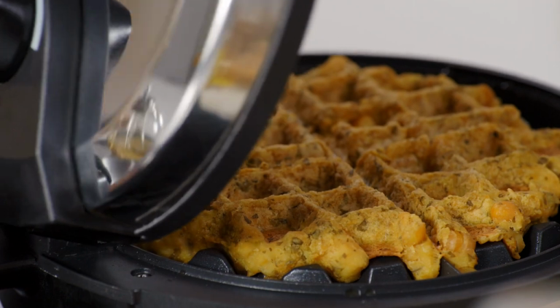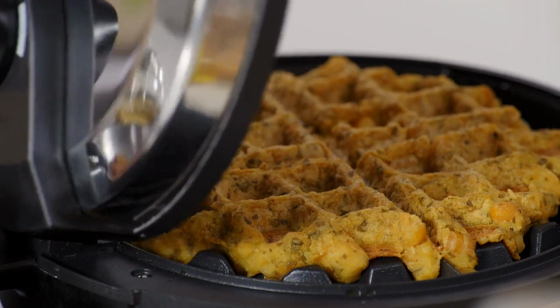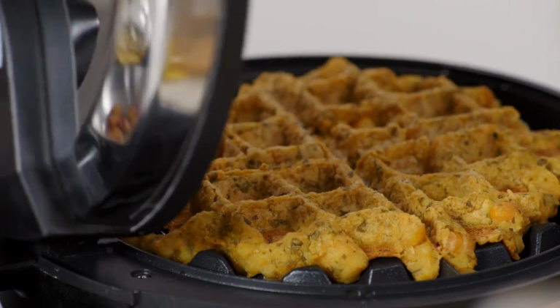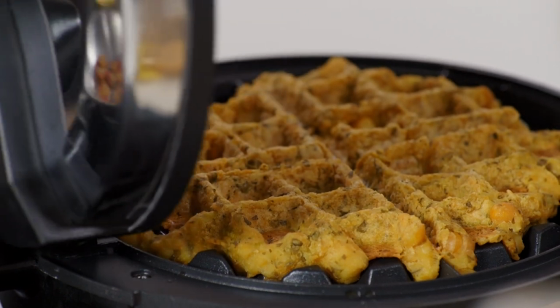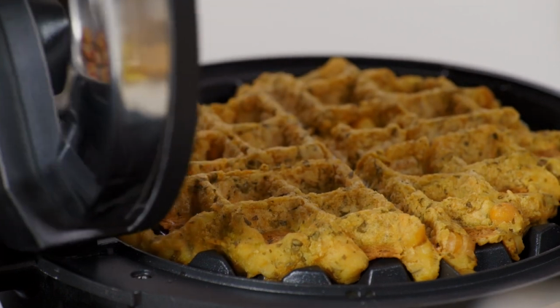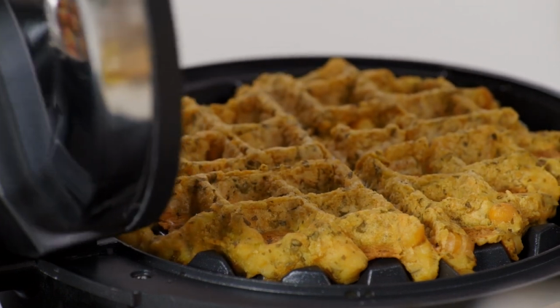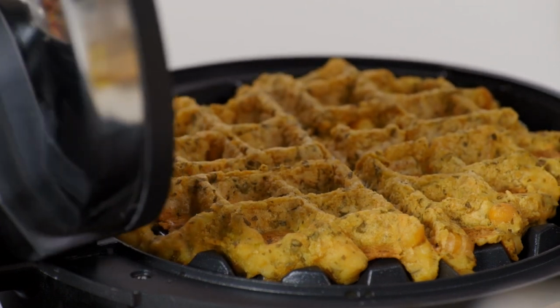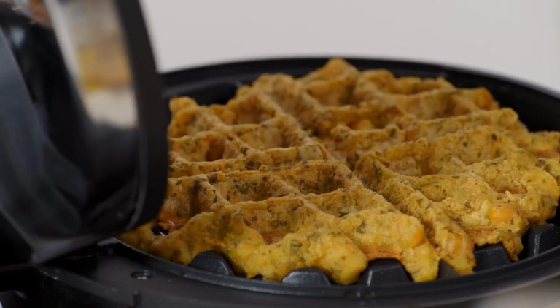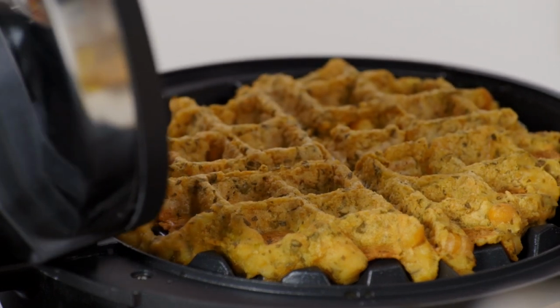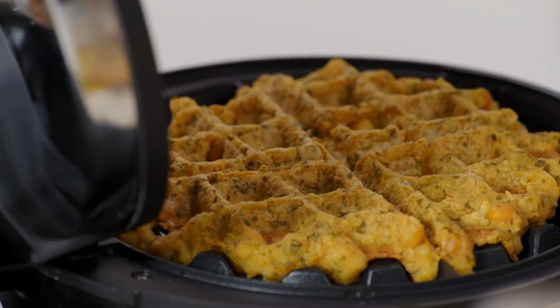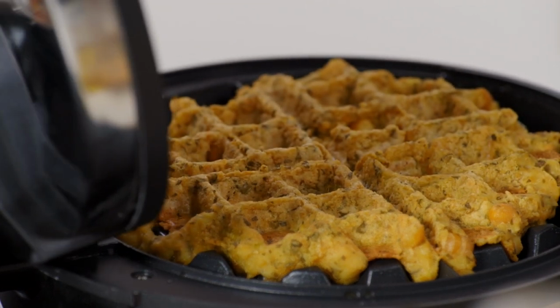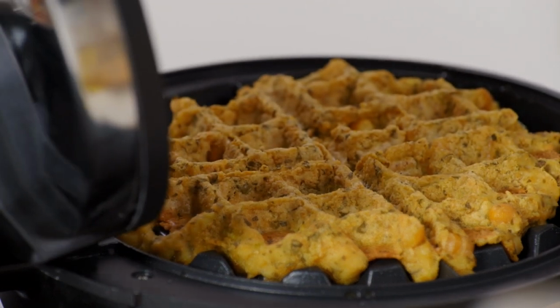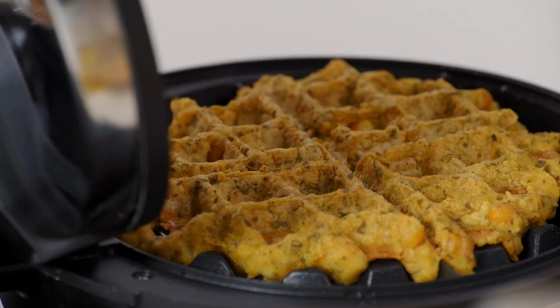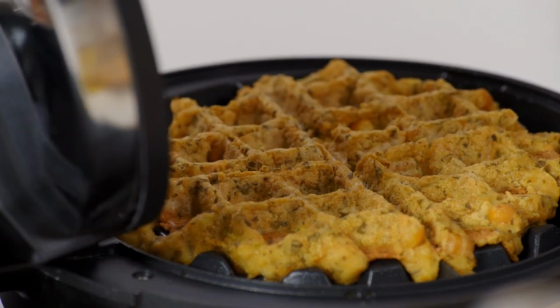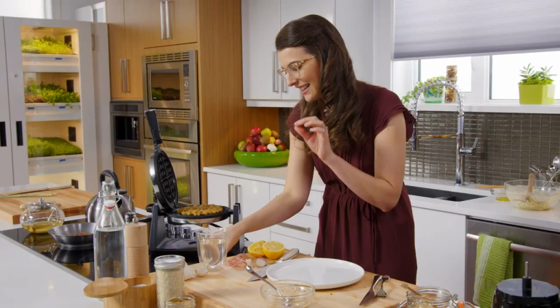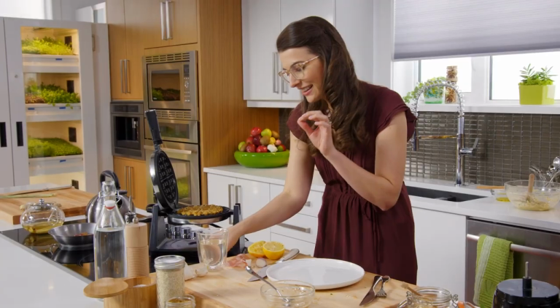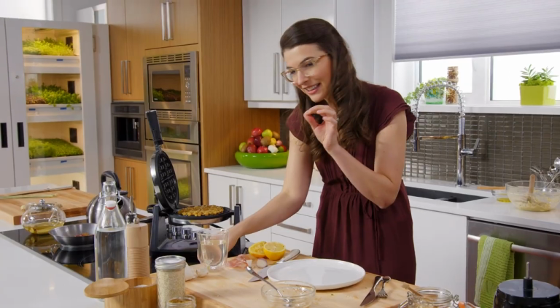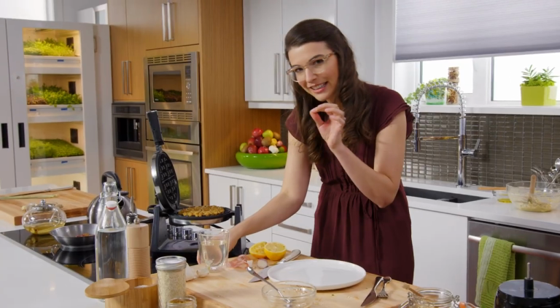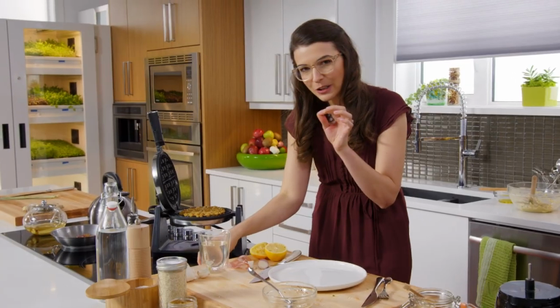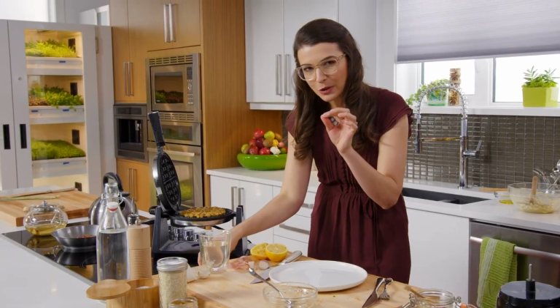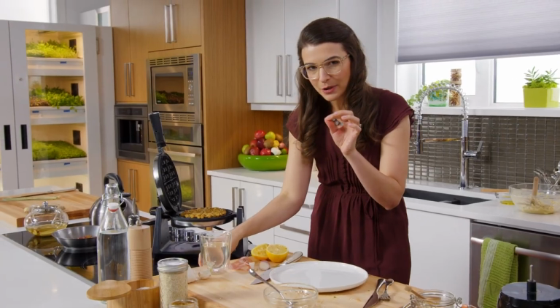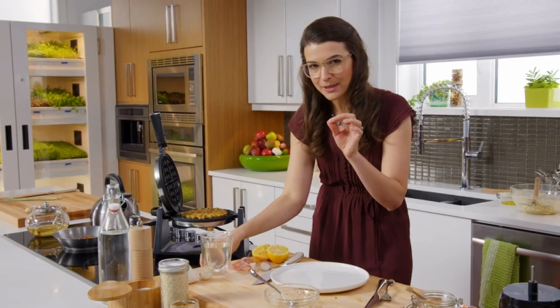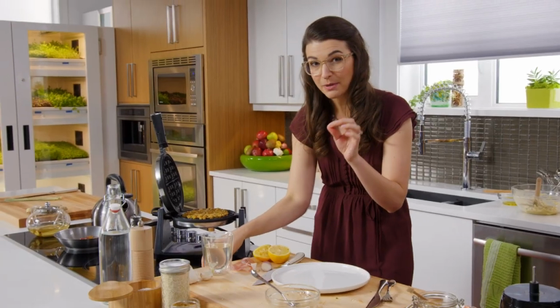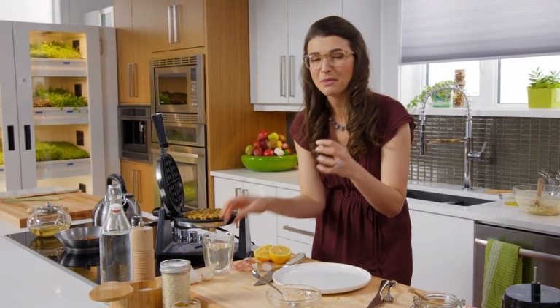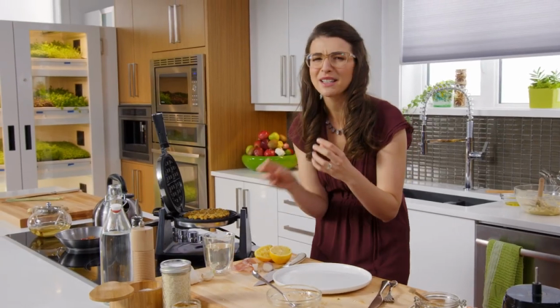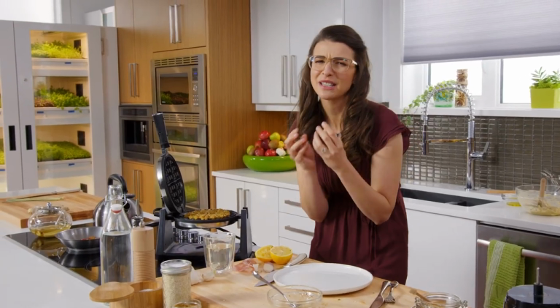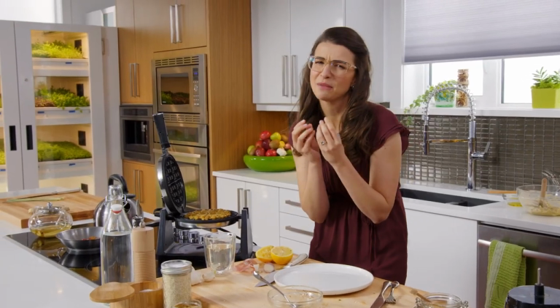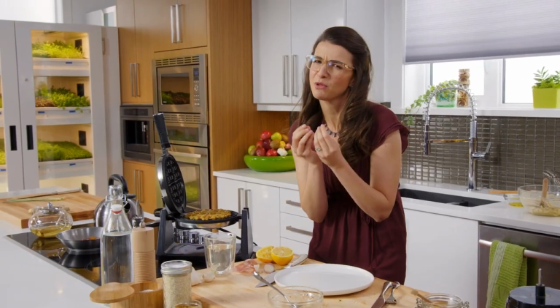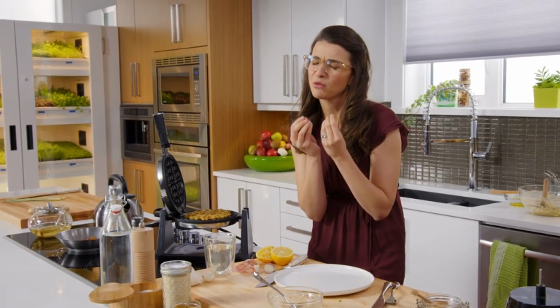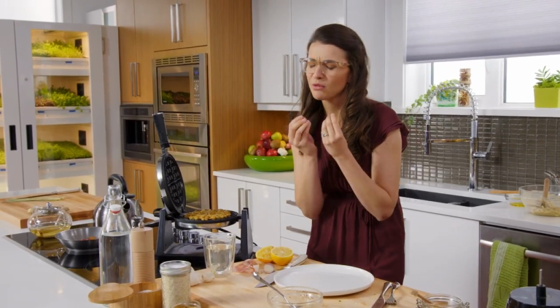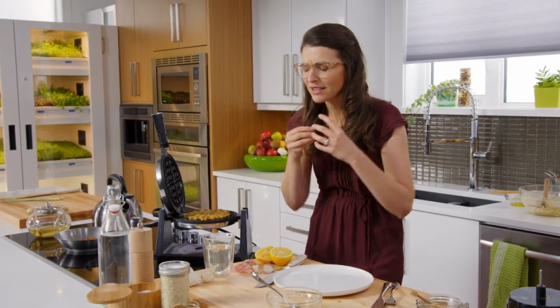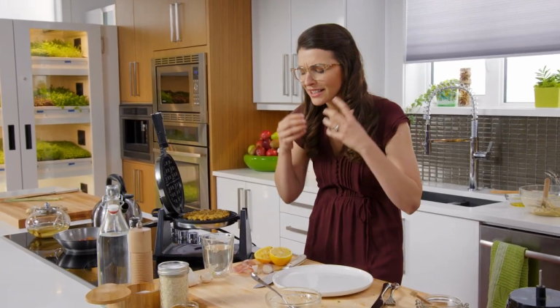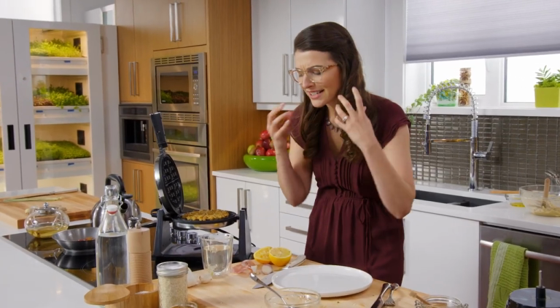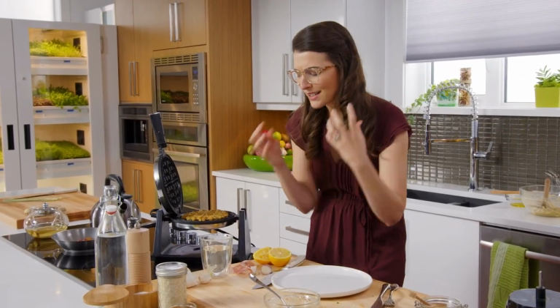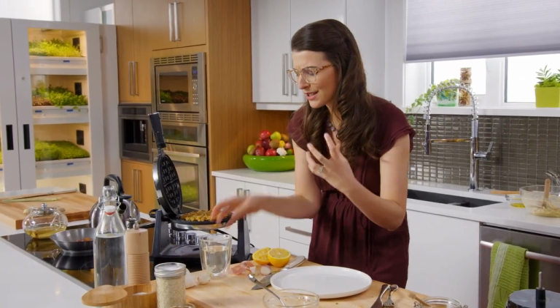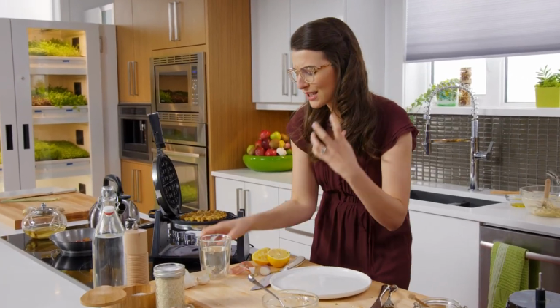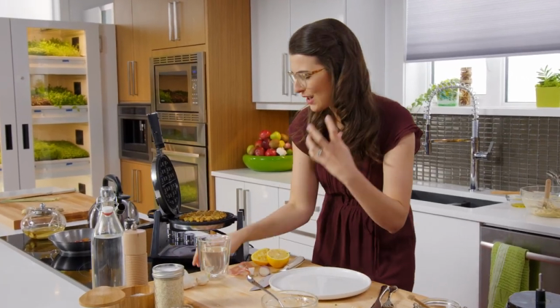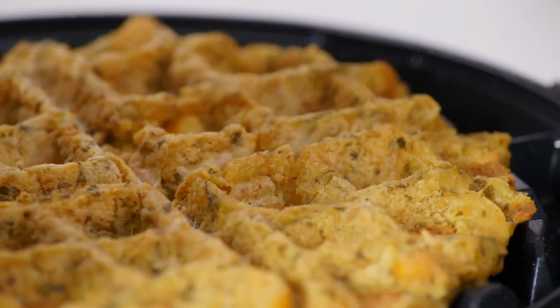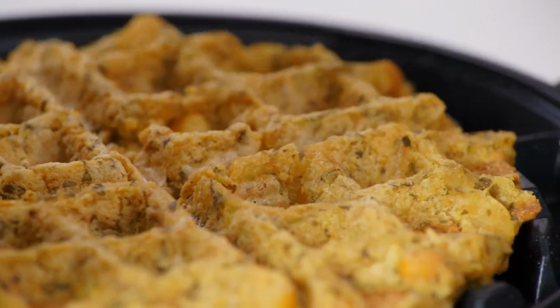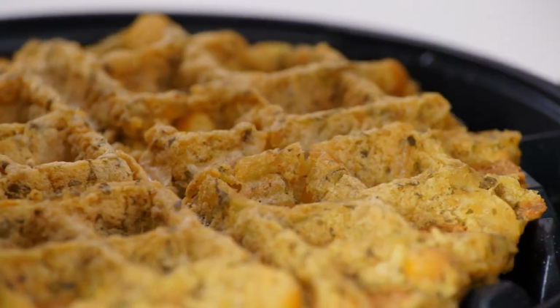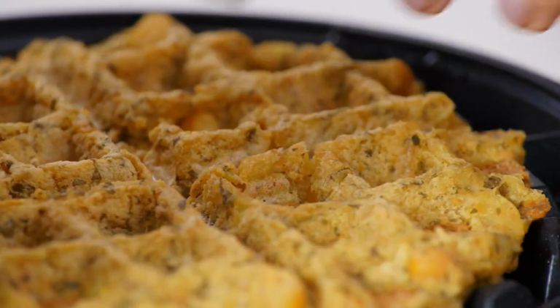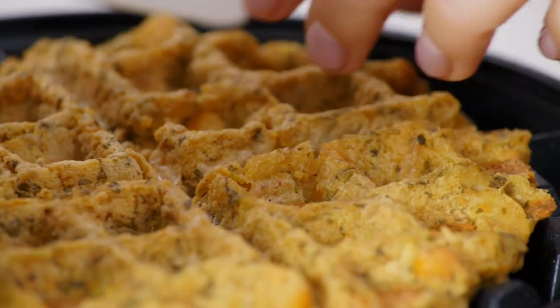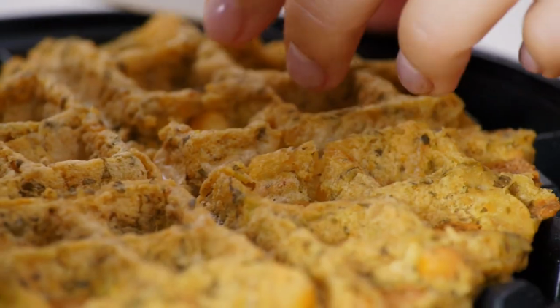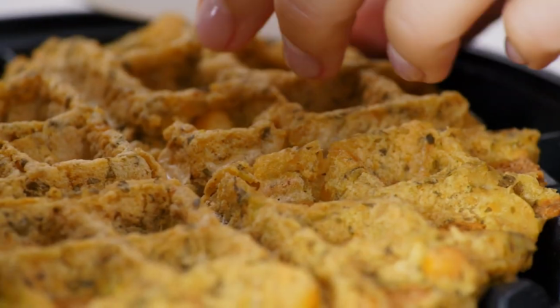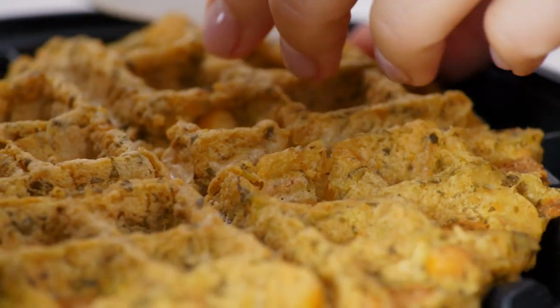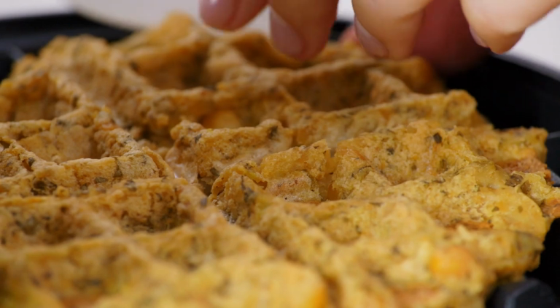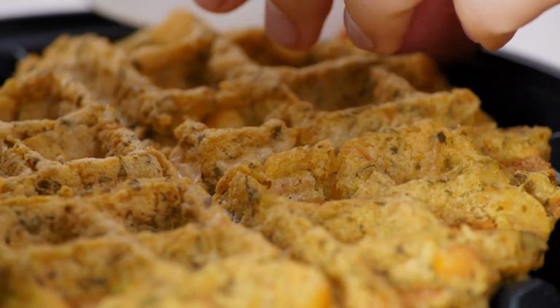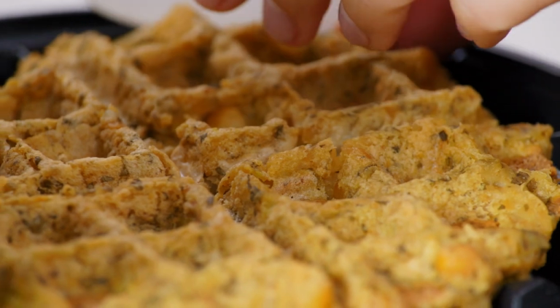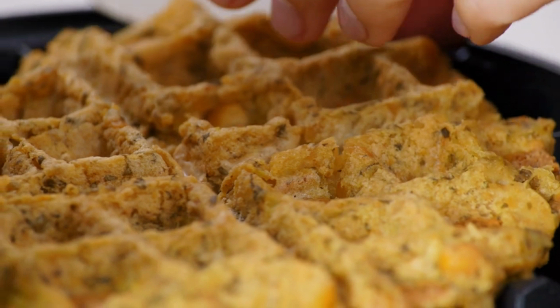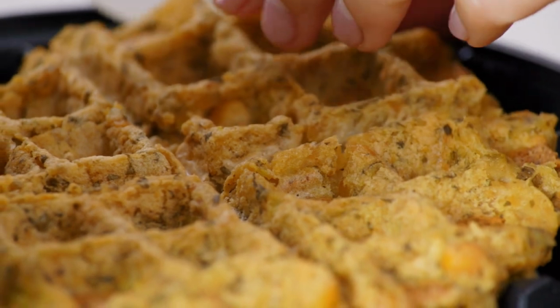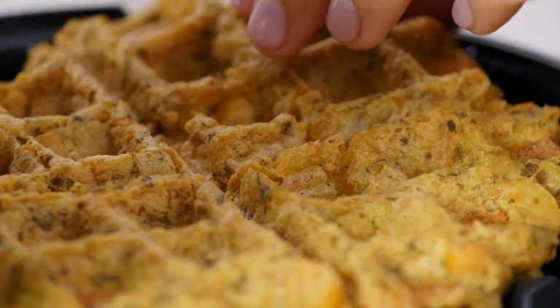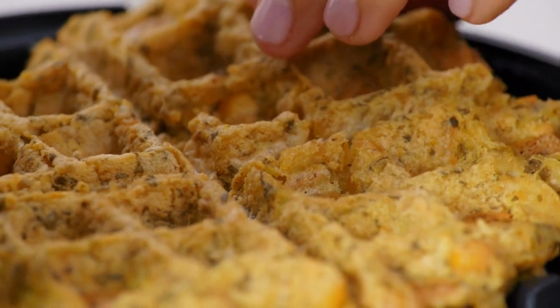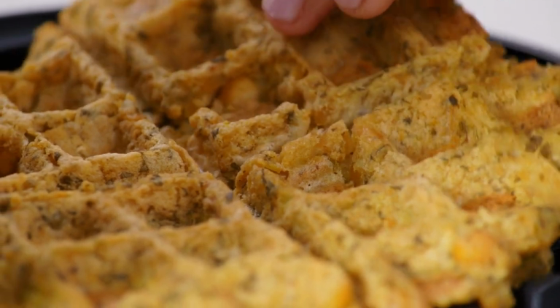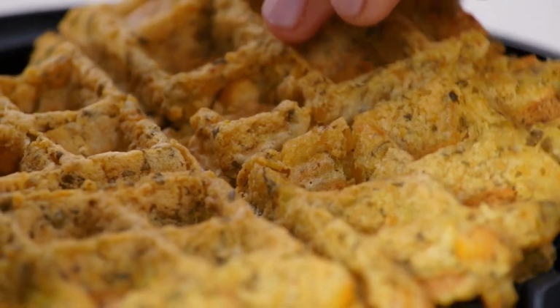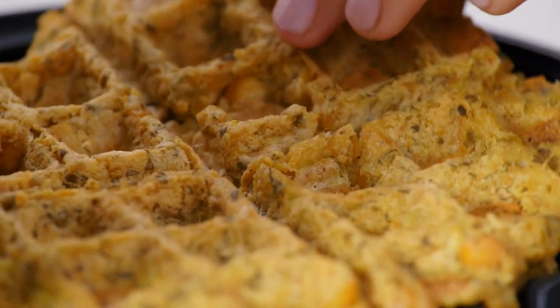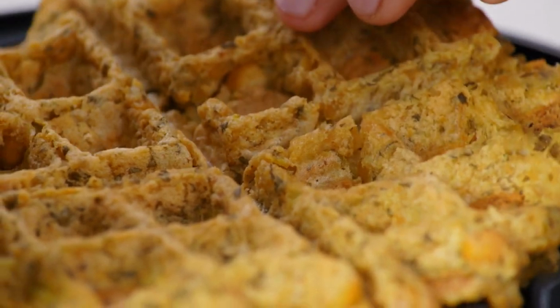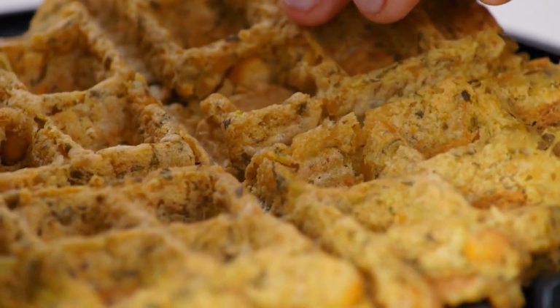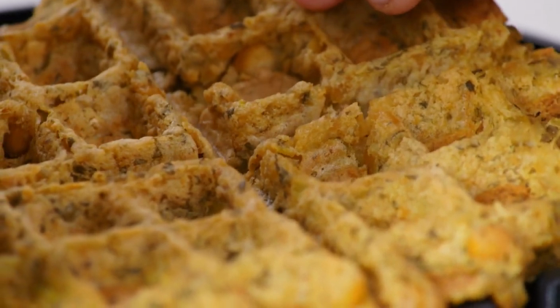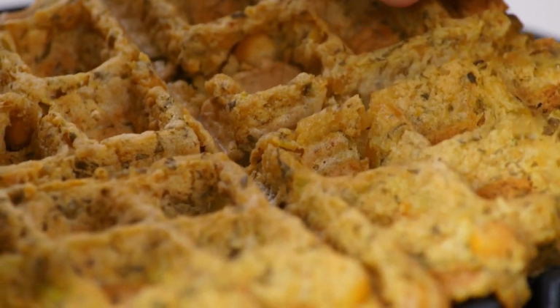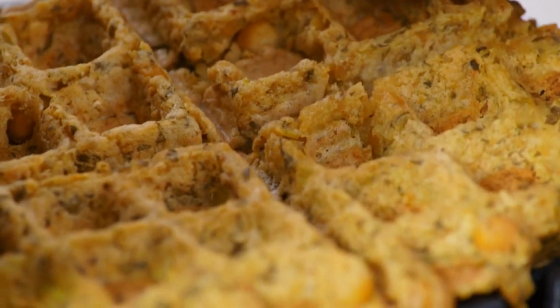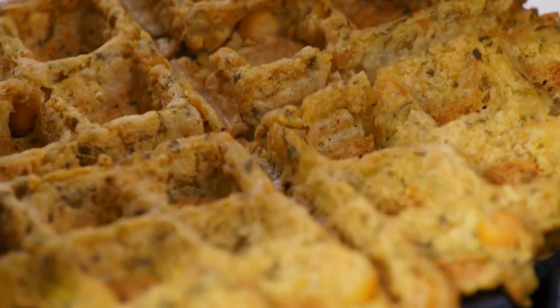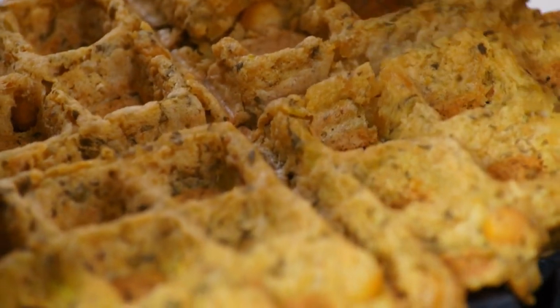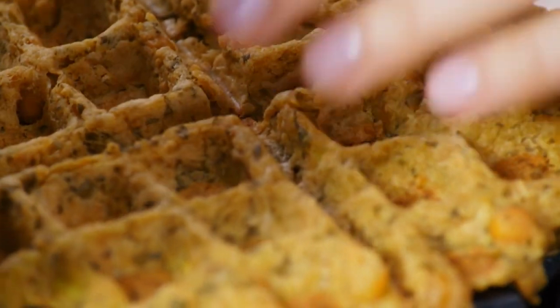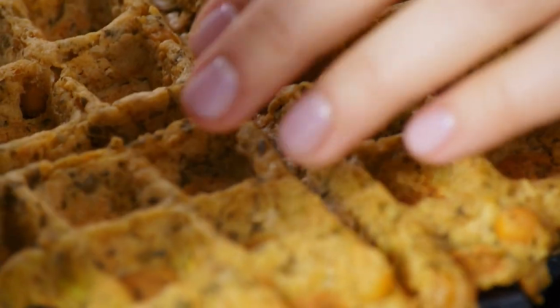Golden brown — a little crispy, but it's gonna be really soft and delicious inside.